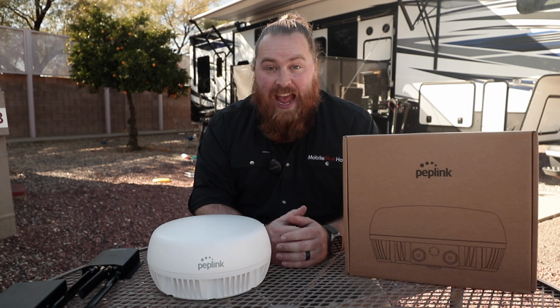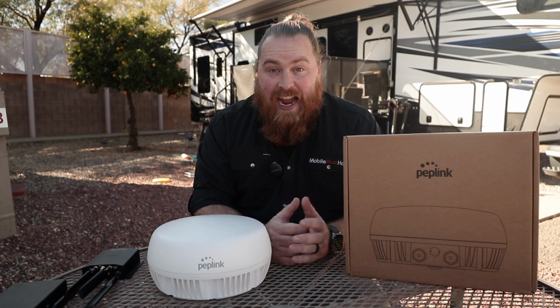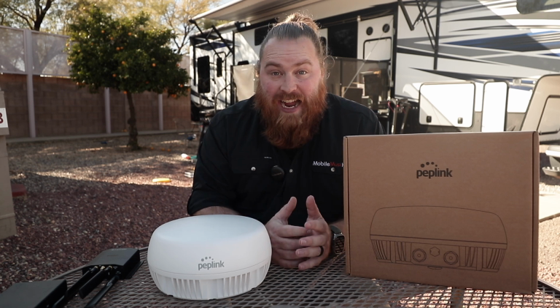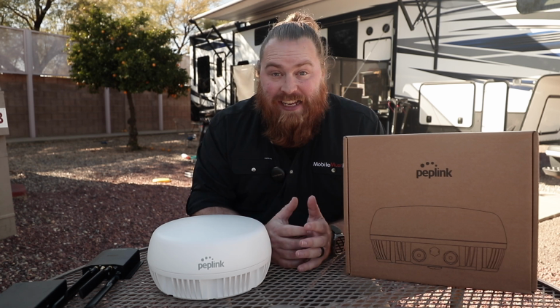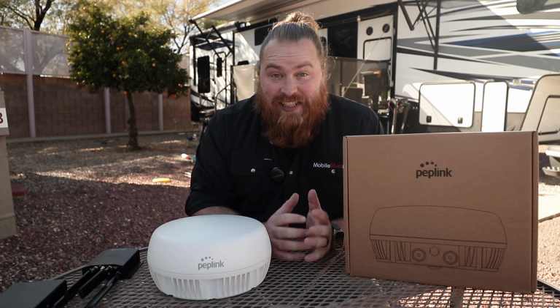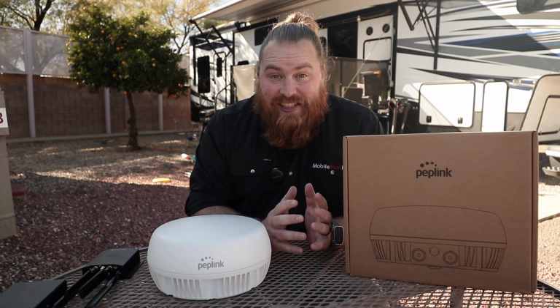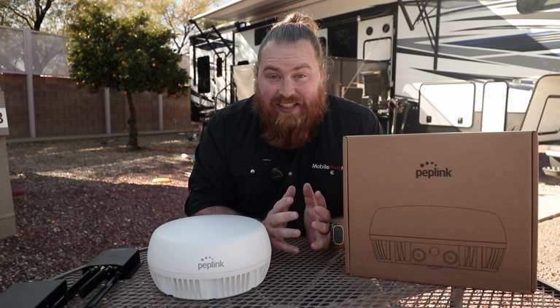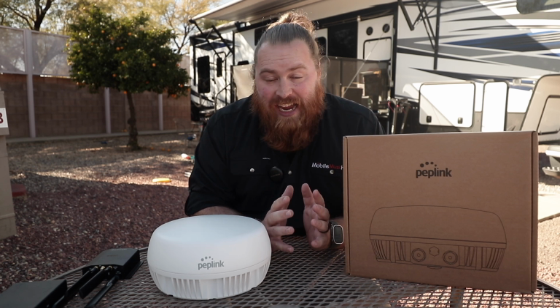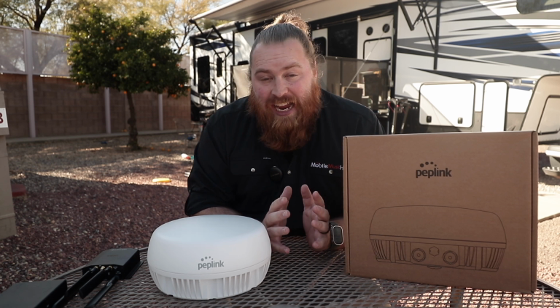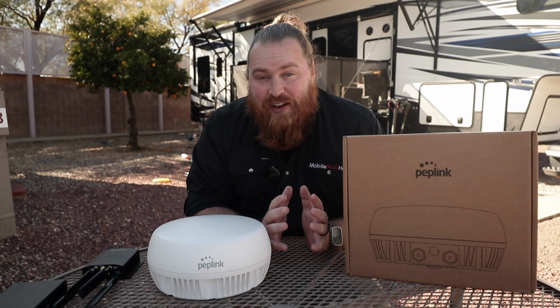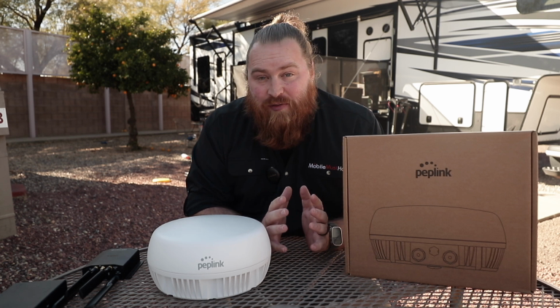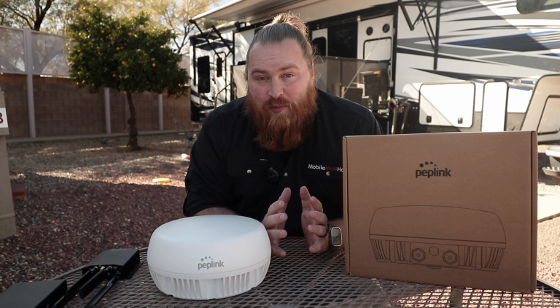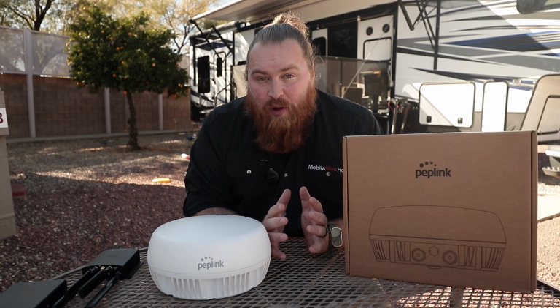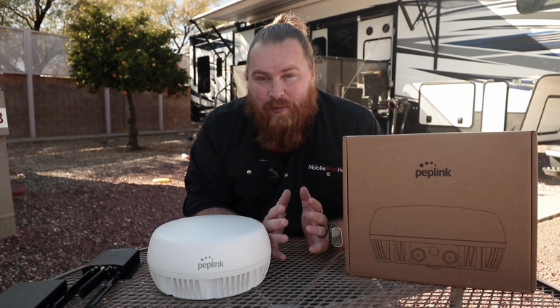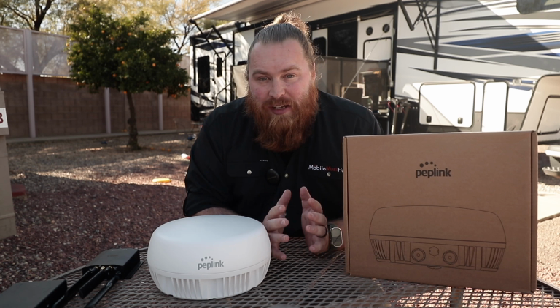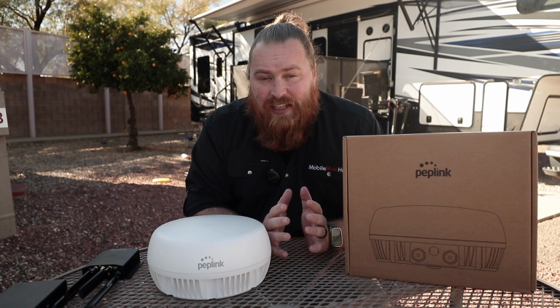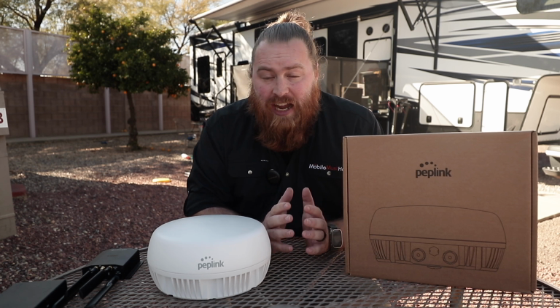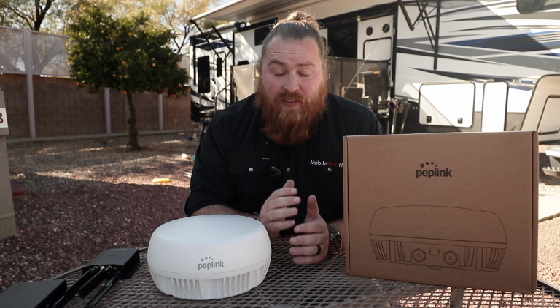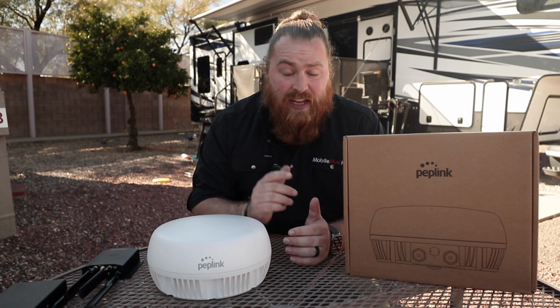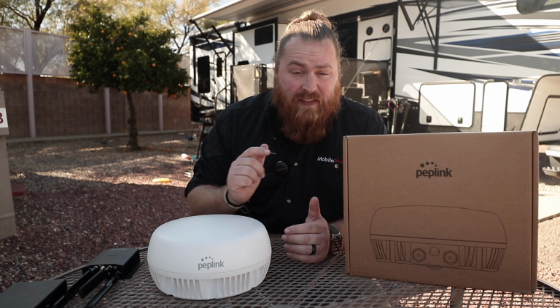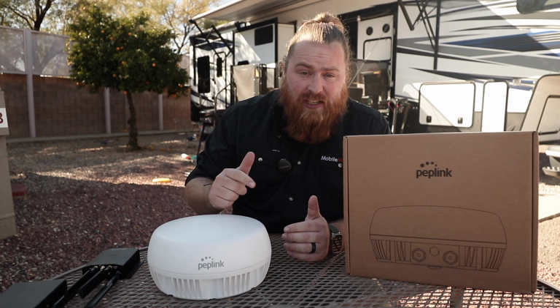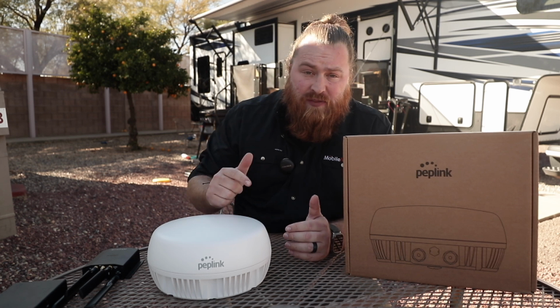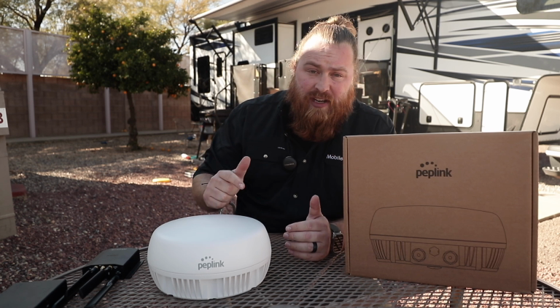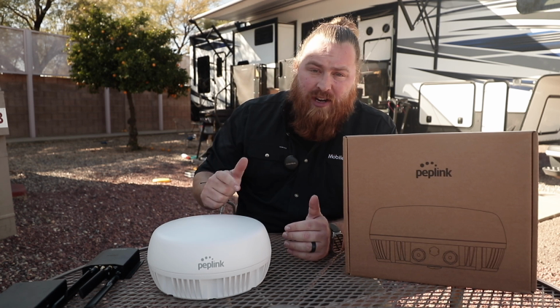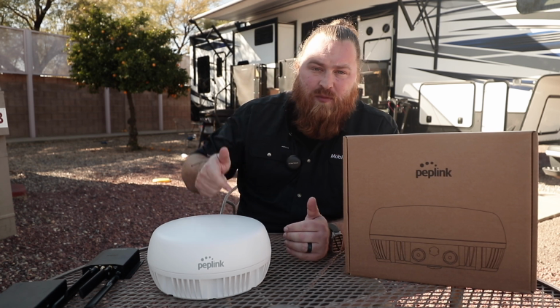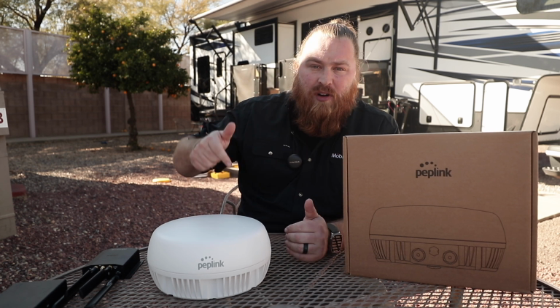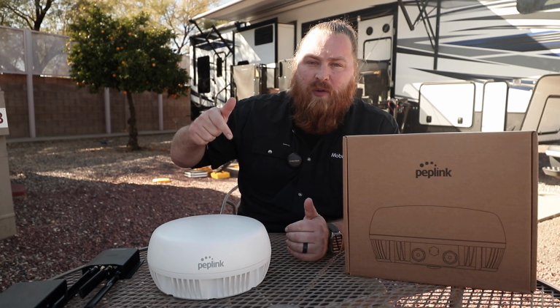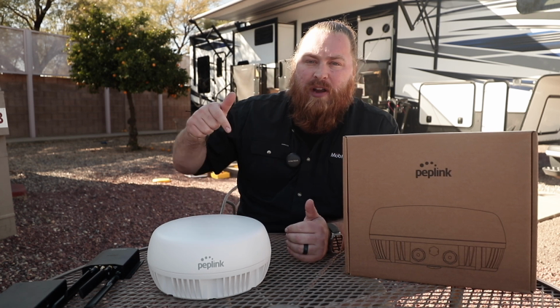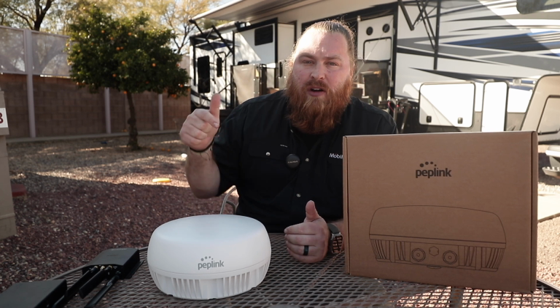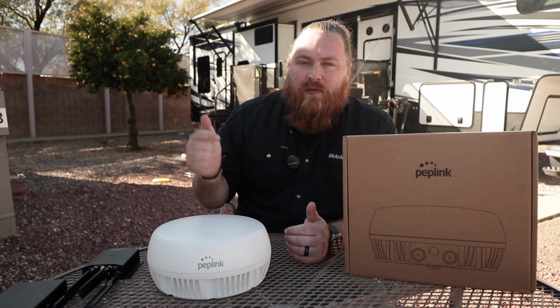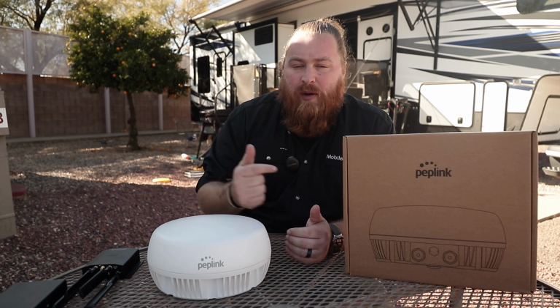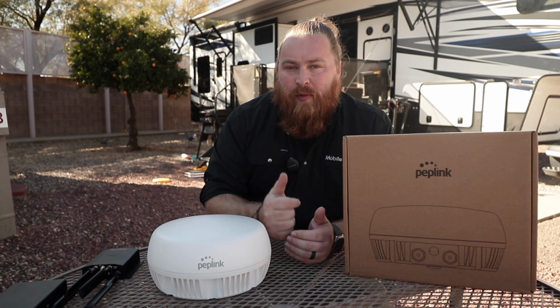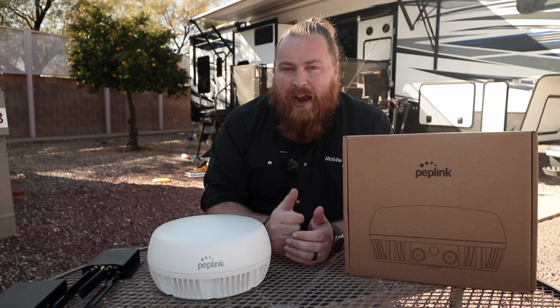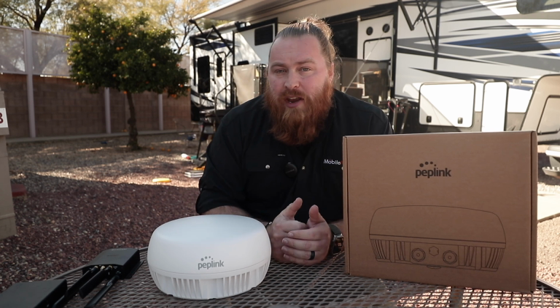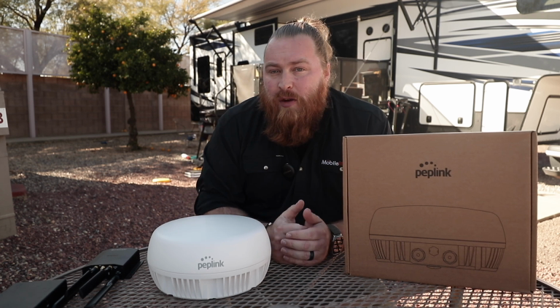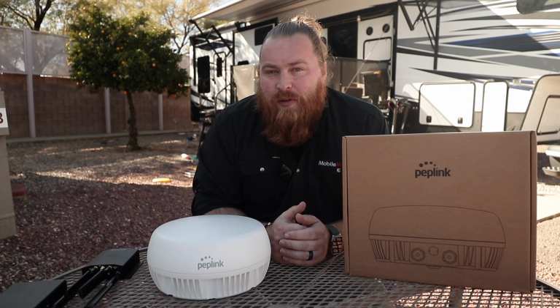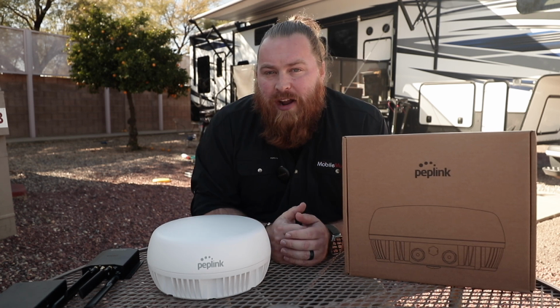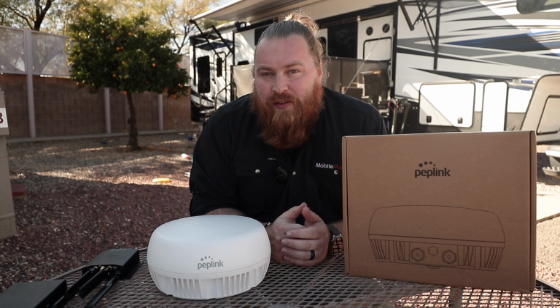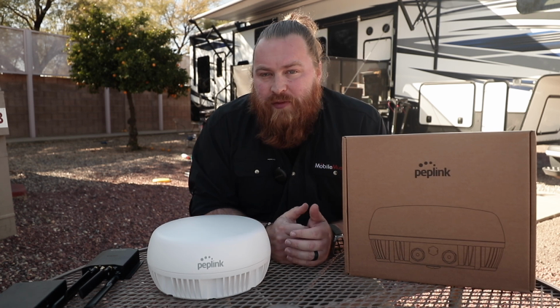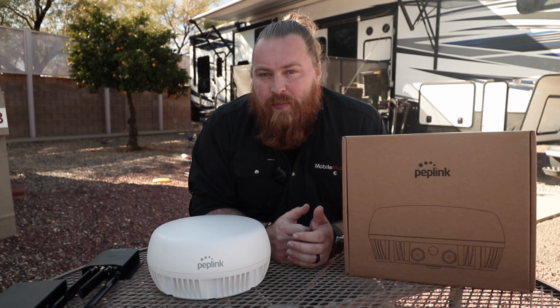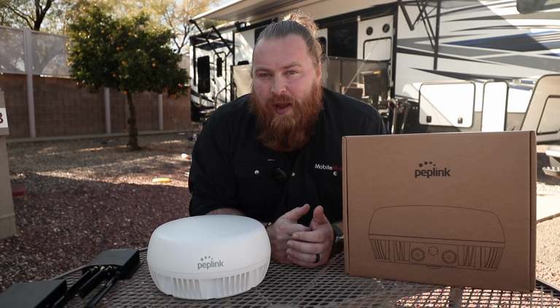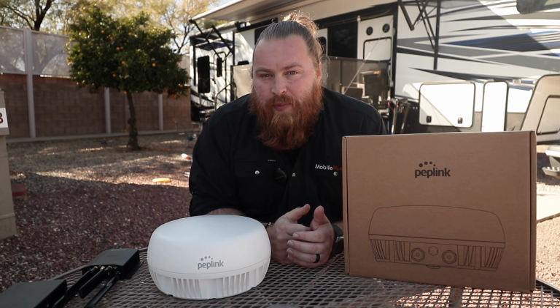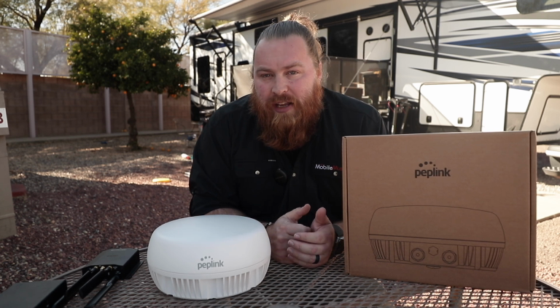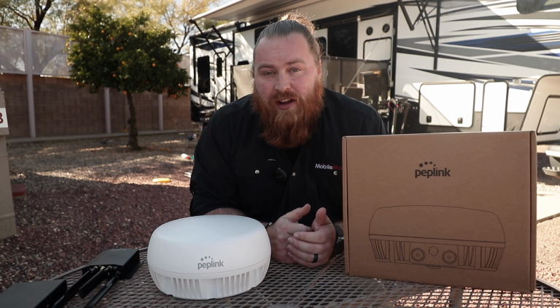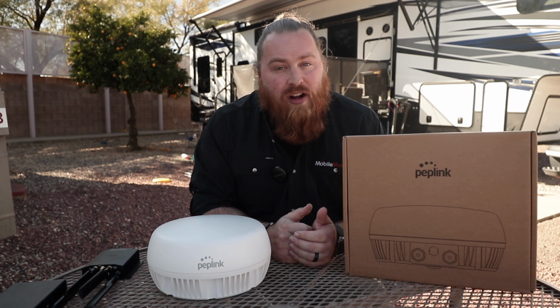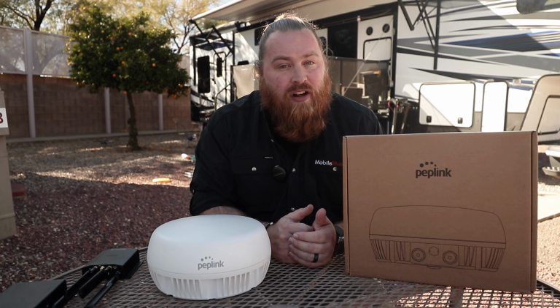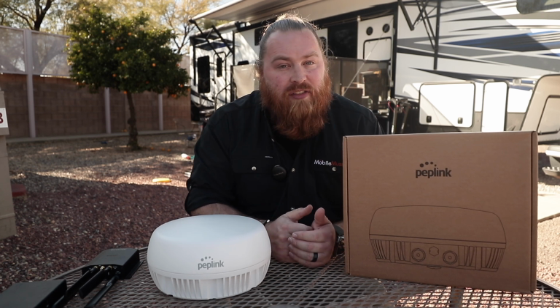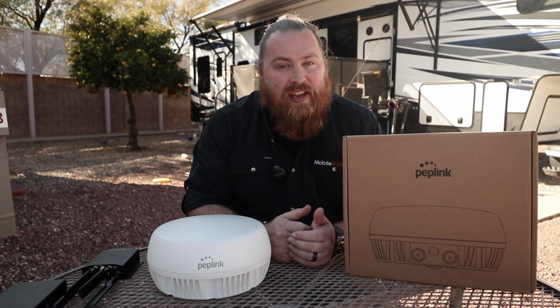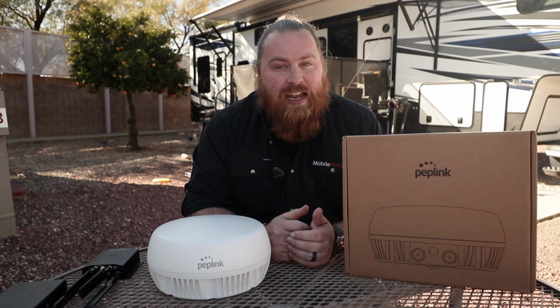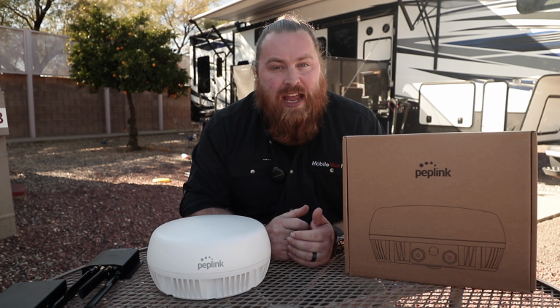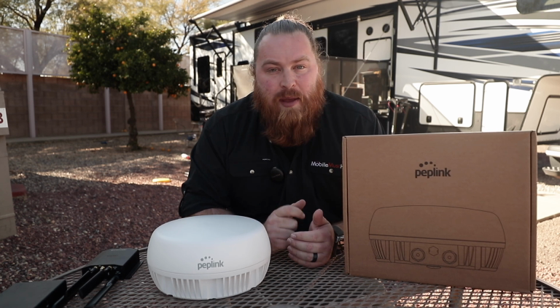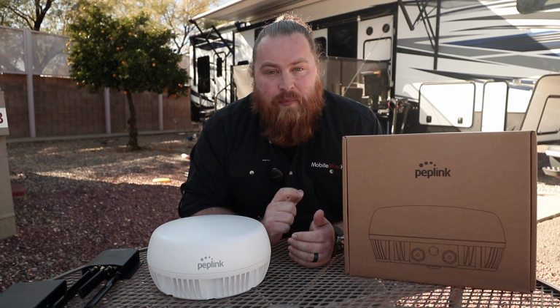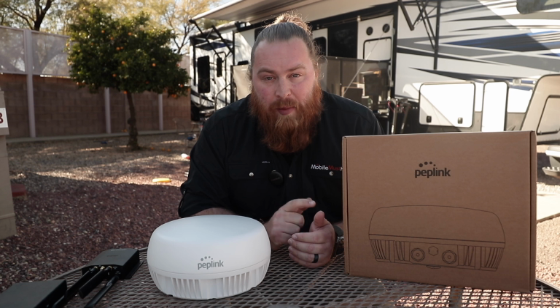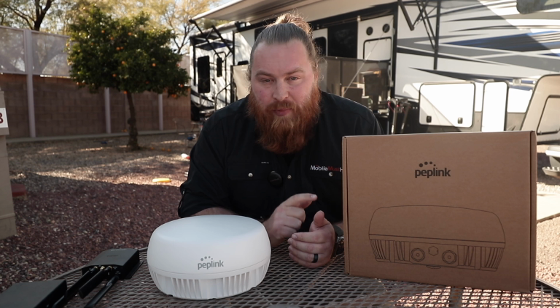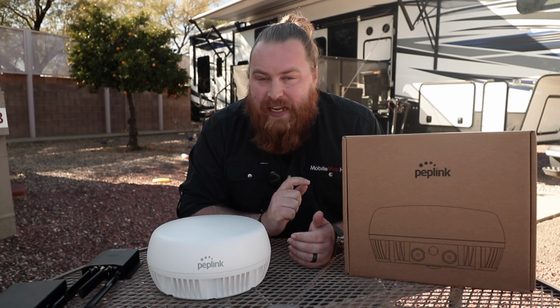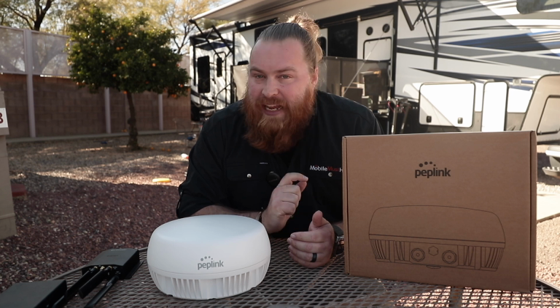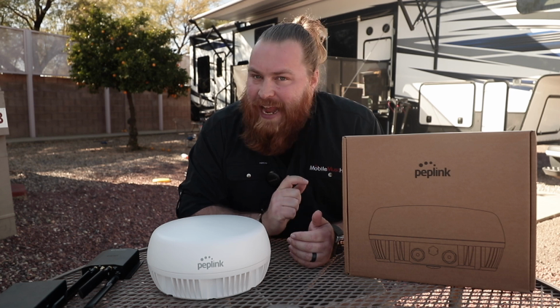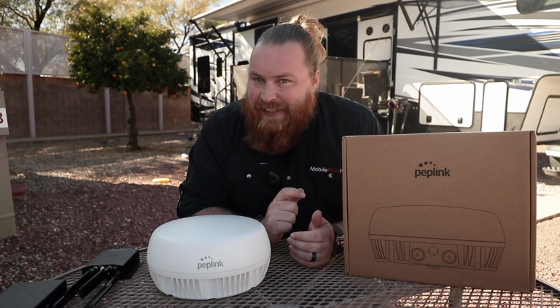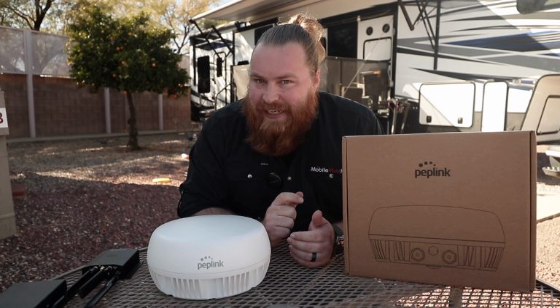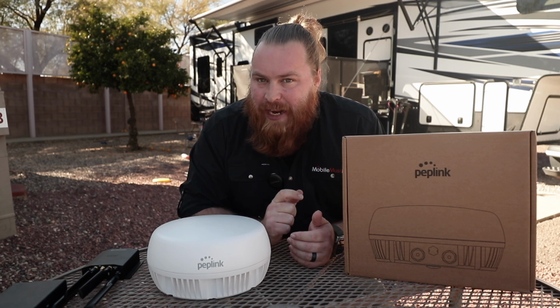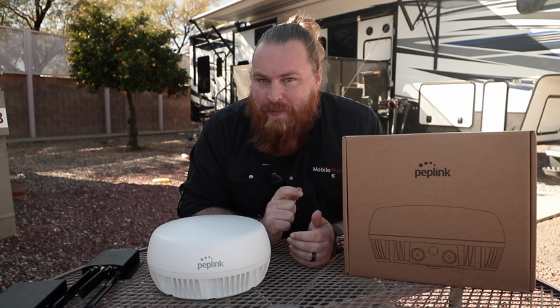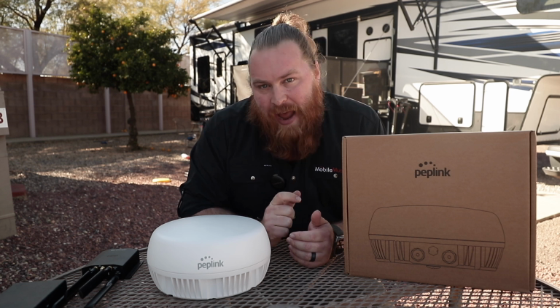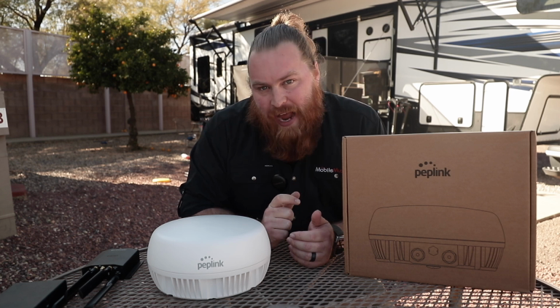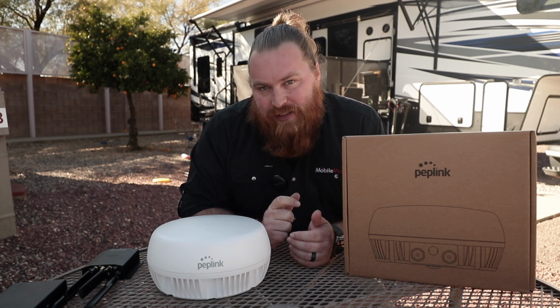Hey guys, this is Andy from Mobile Must Have. In this video, we're going over a brand new product from Peplink called the Peplink Antenna Max.